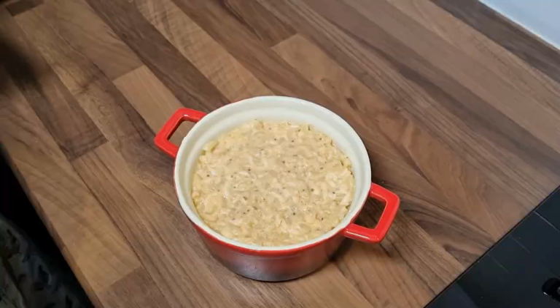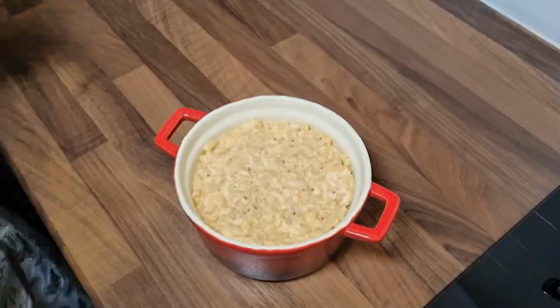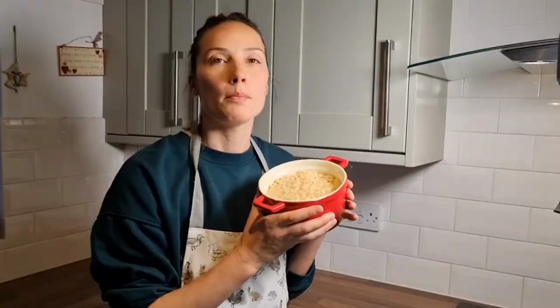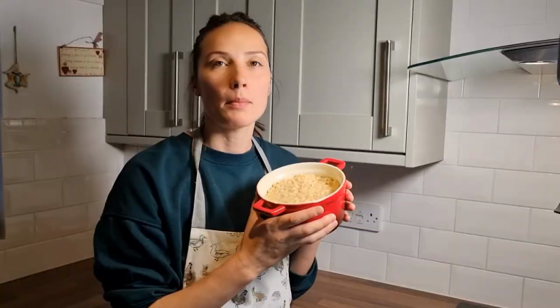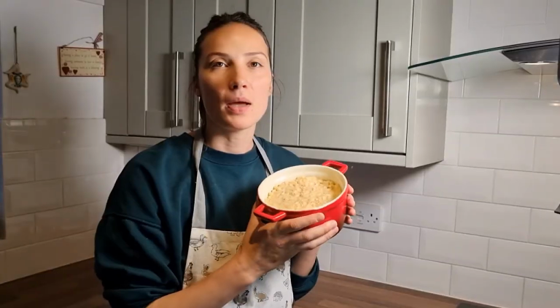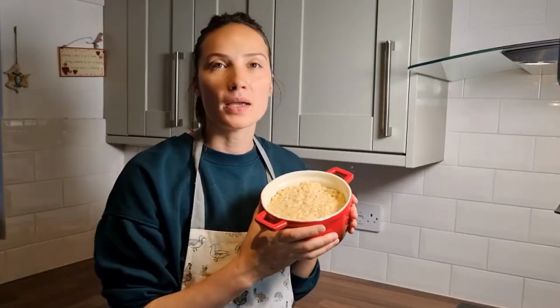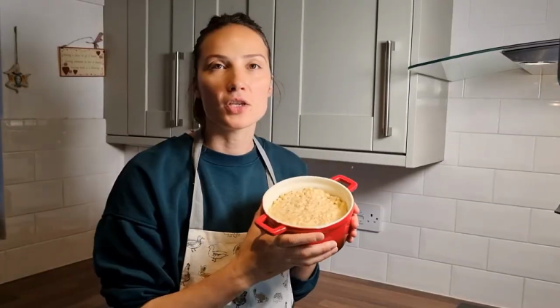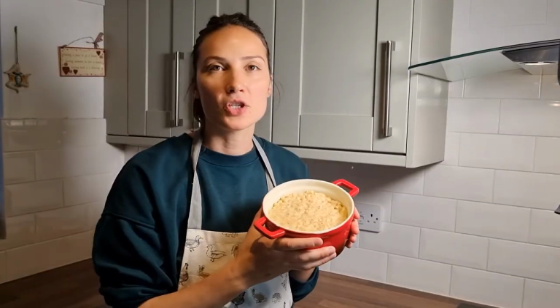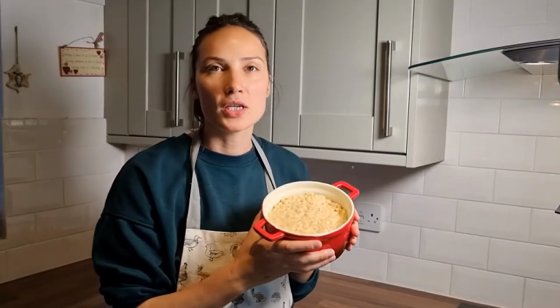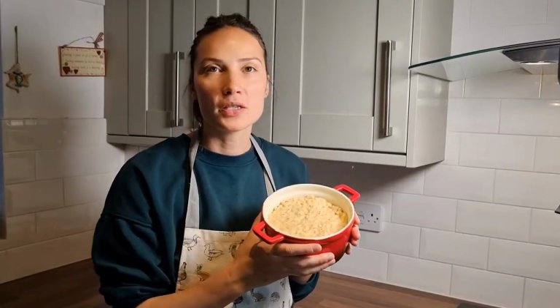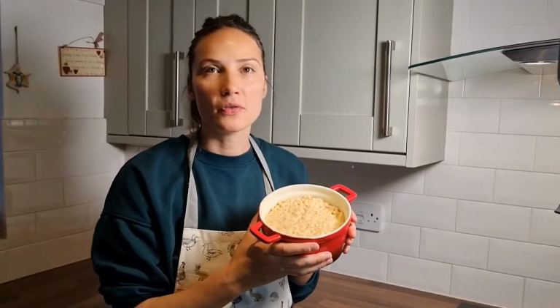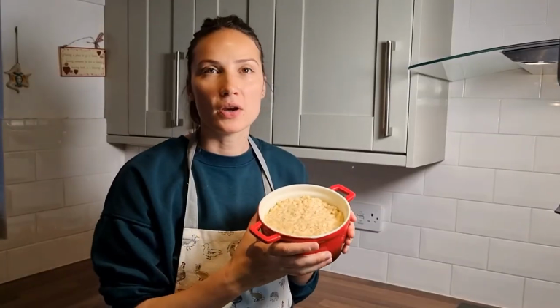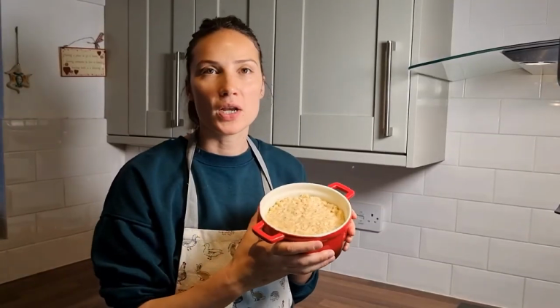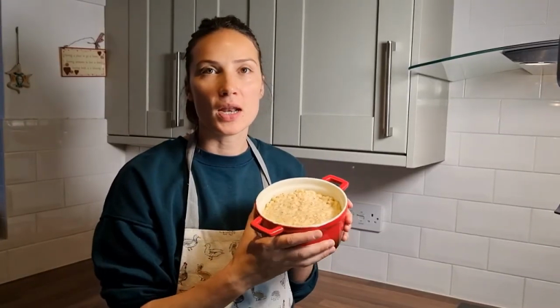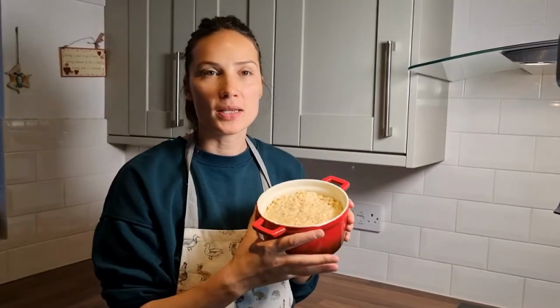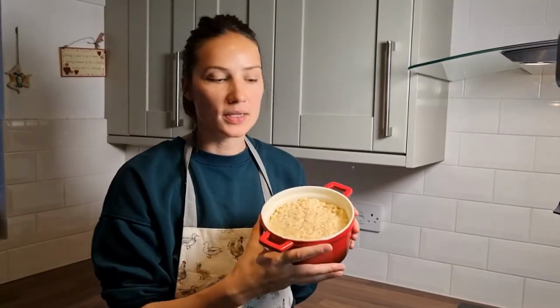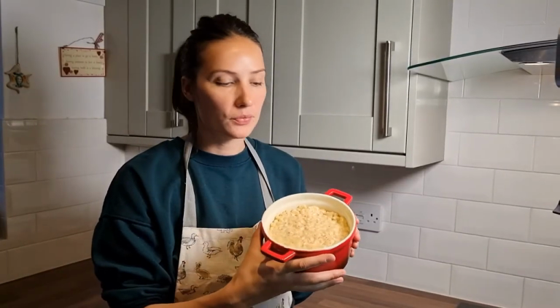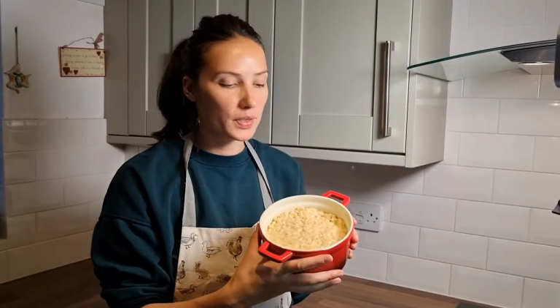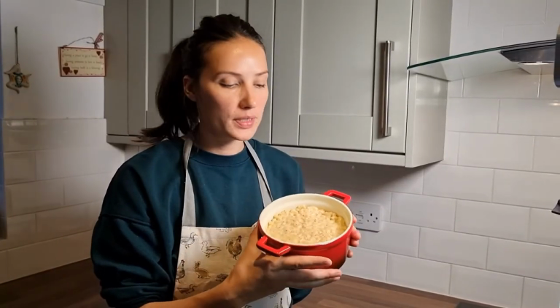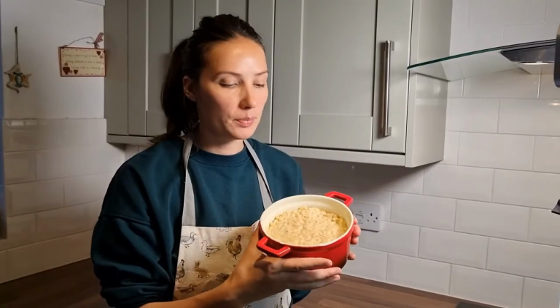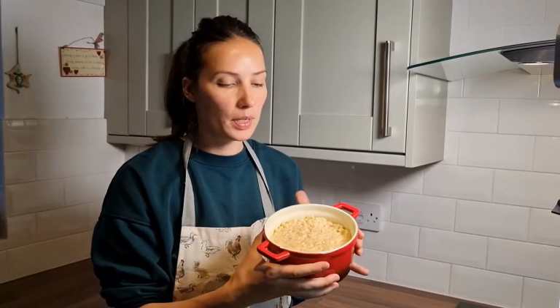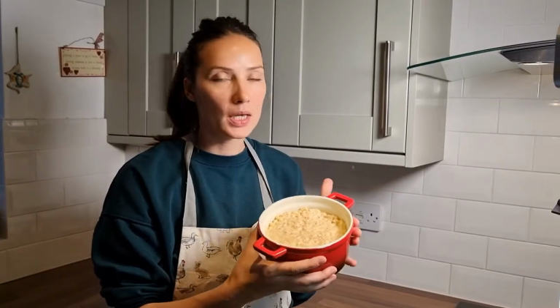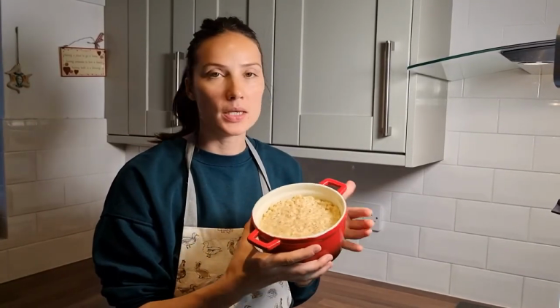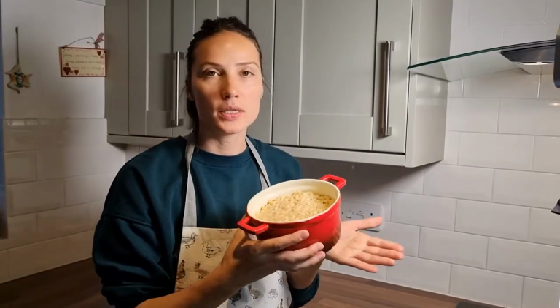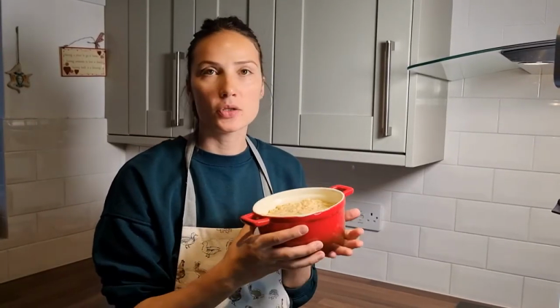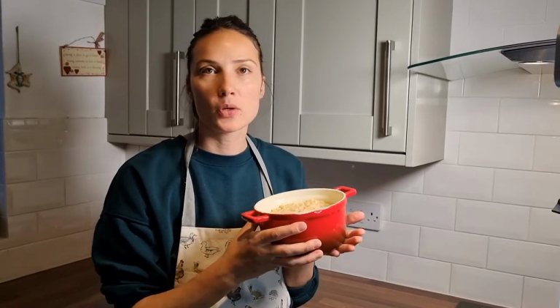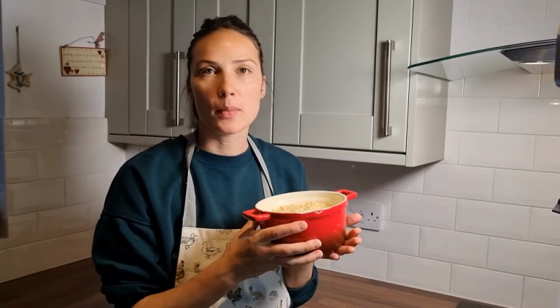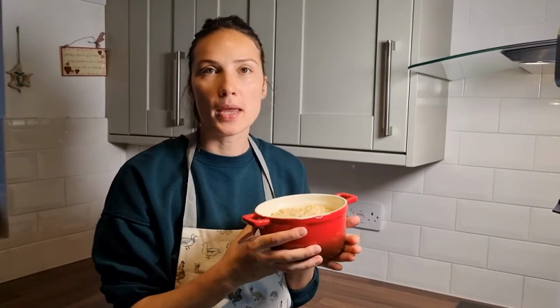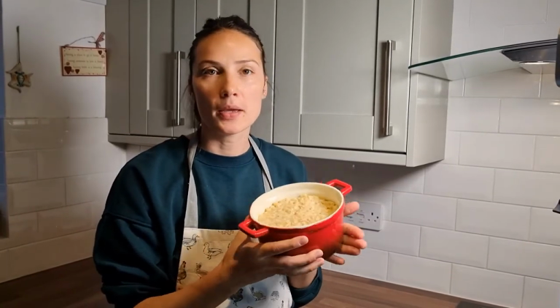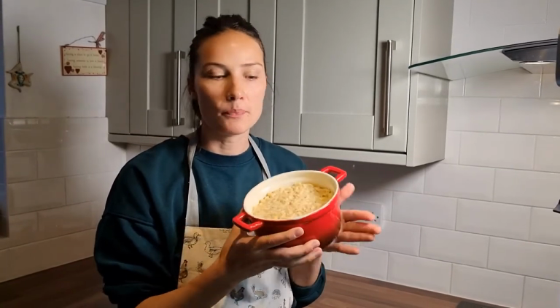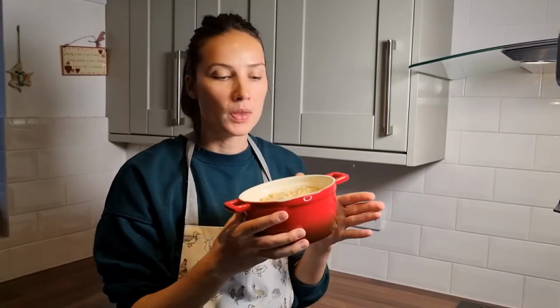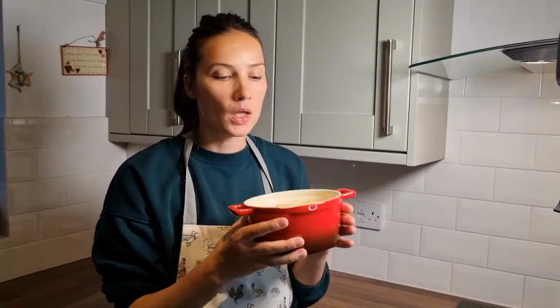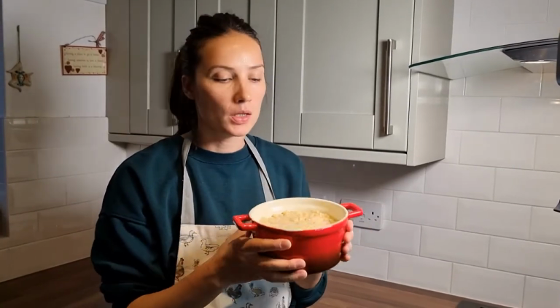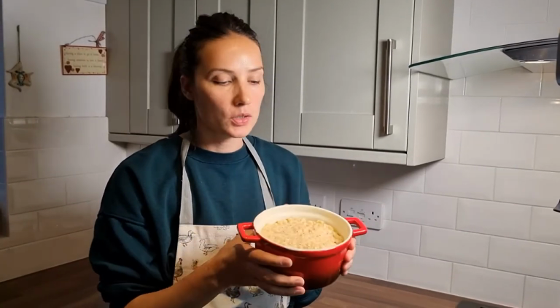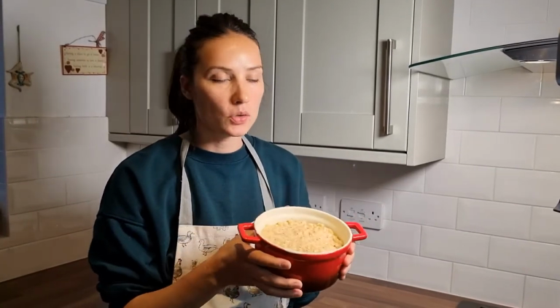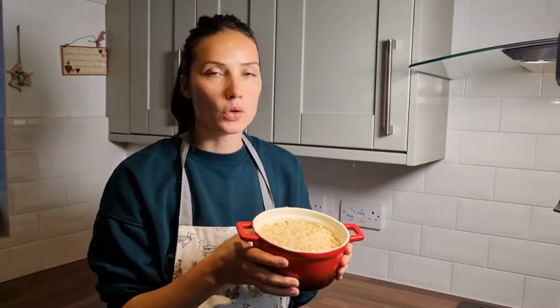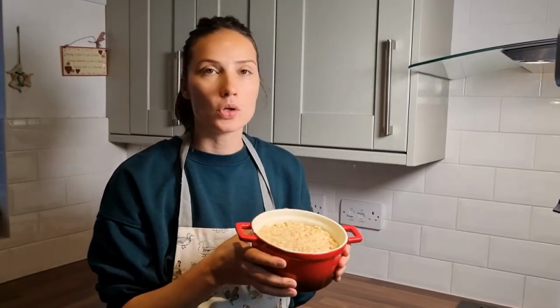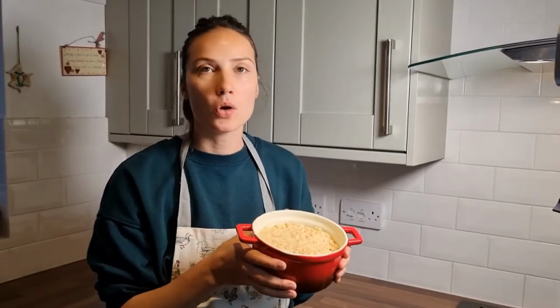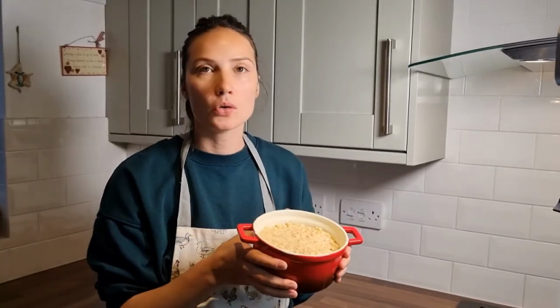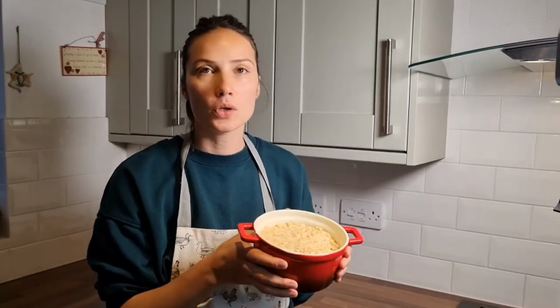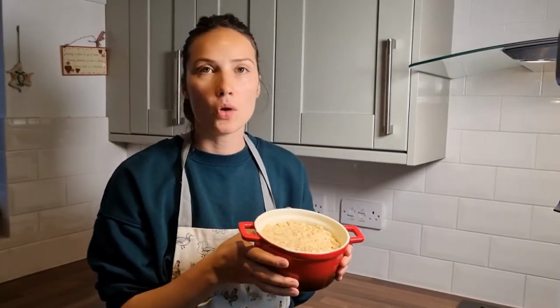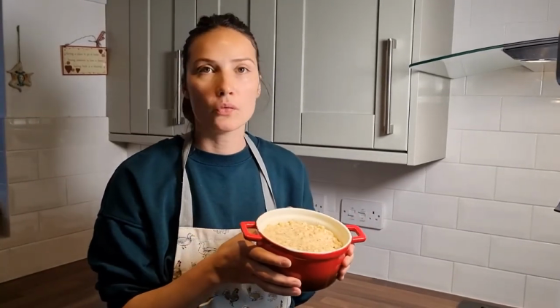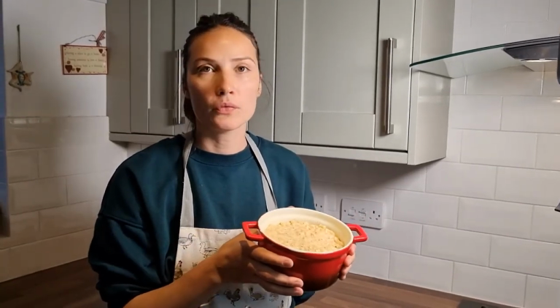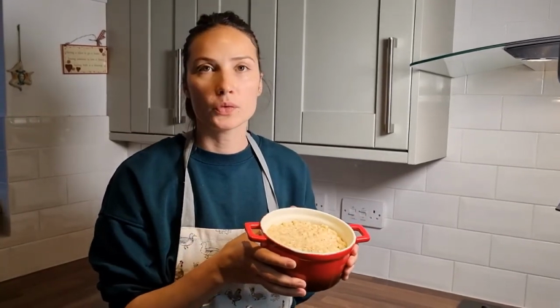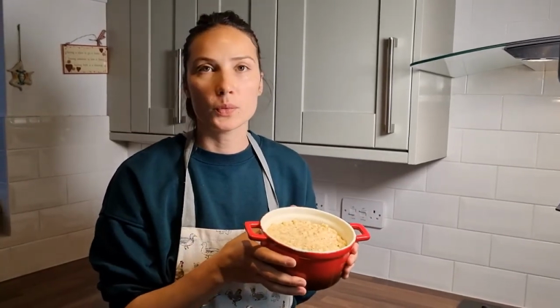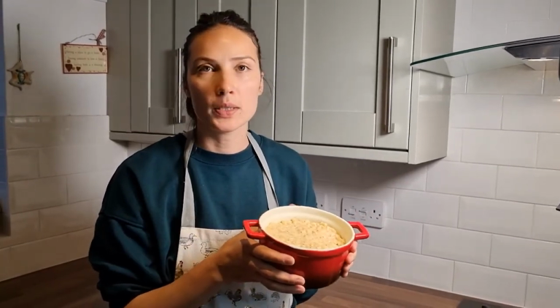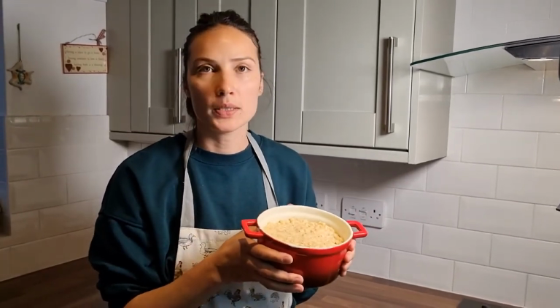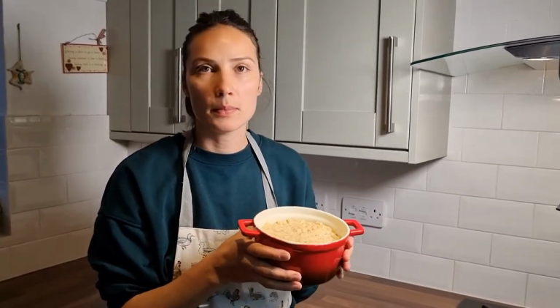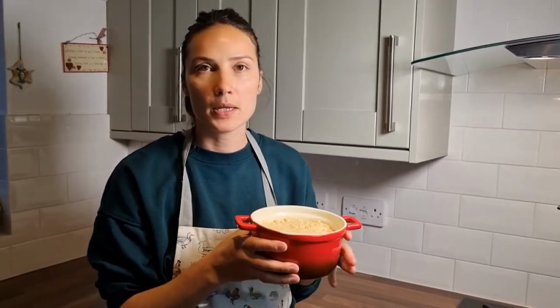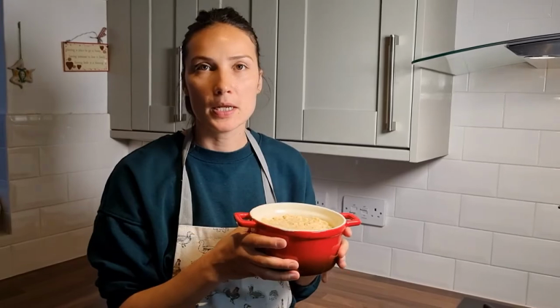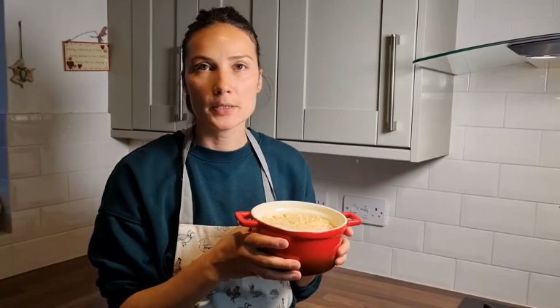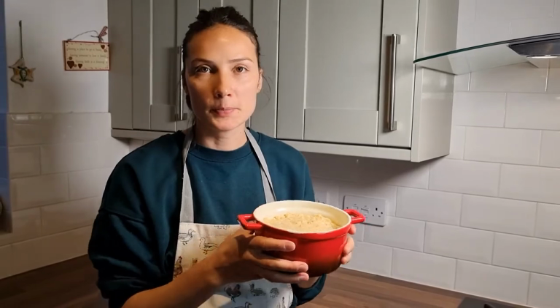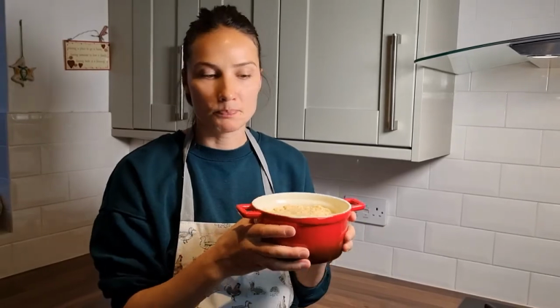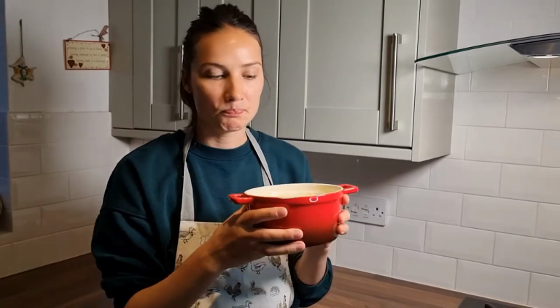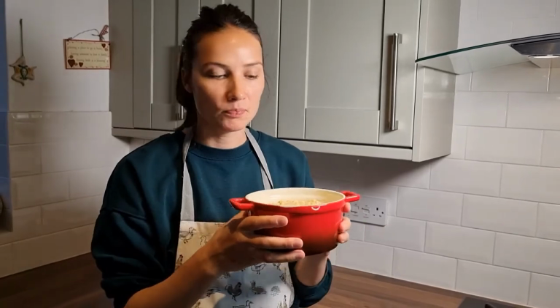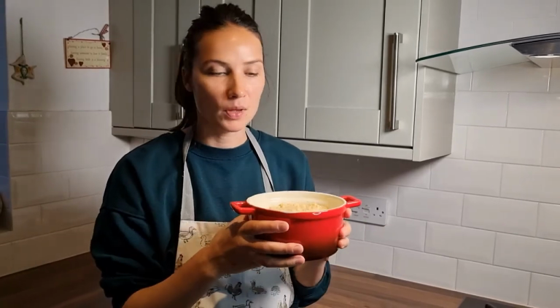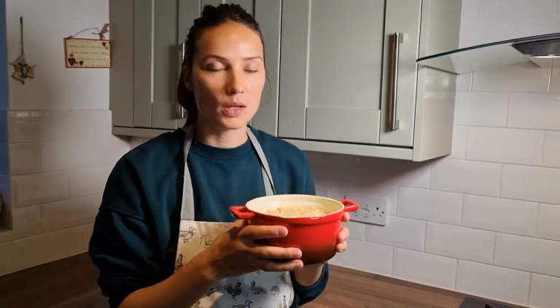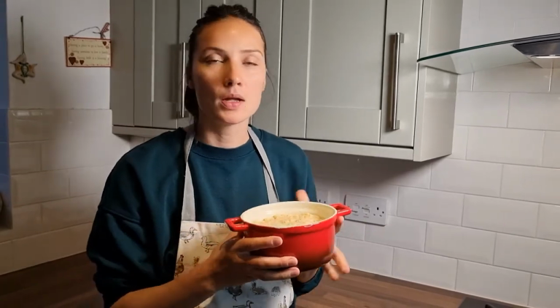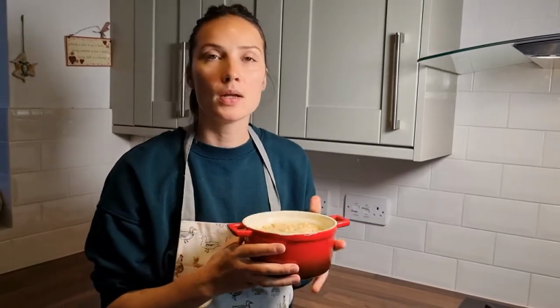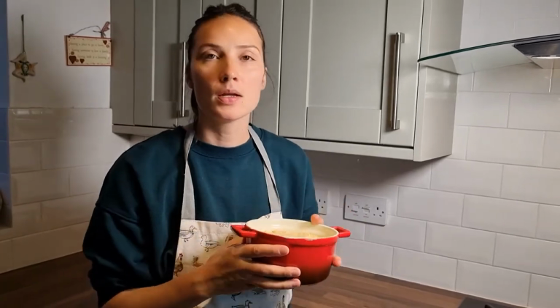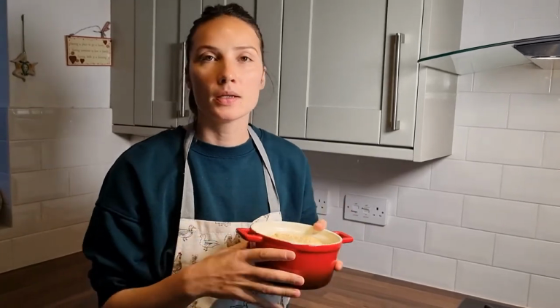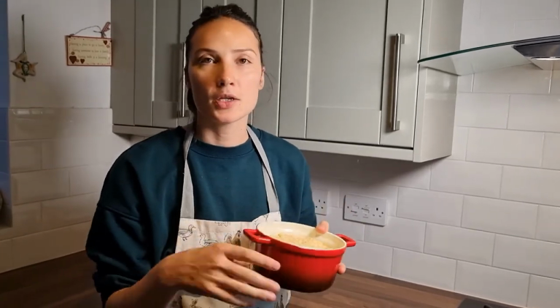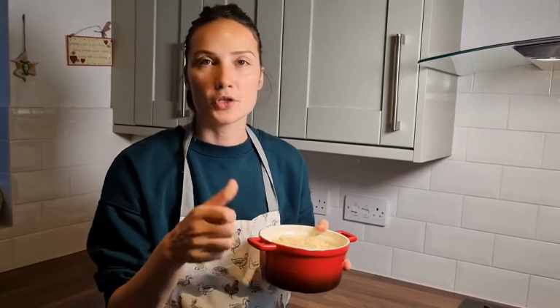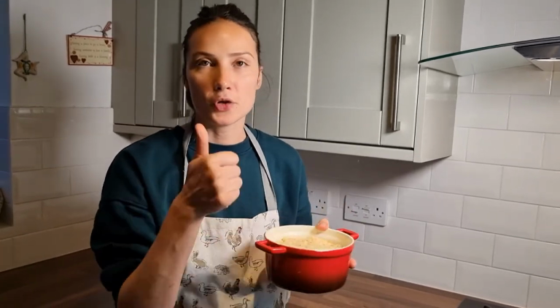My mac and cheese, very classic recipe, easy to make. So we're going to go in the oven for 20 minutes. Enjoy!